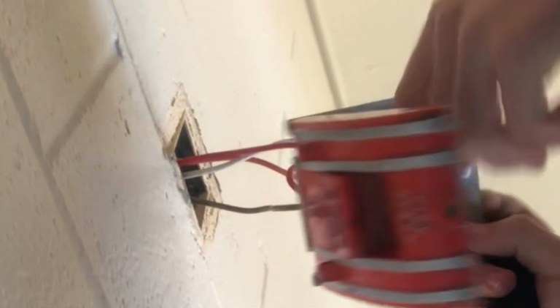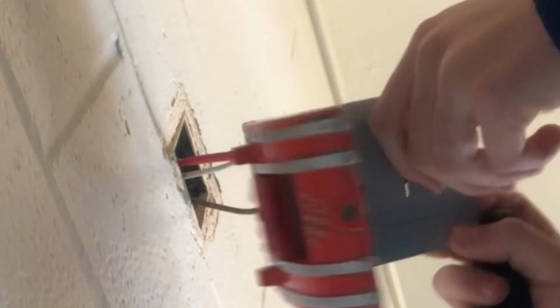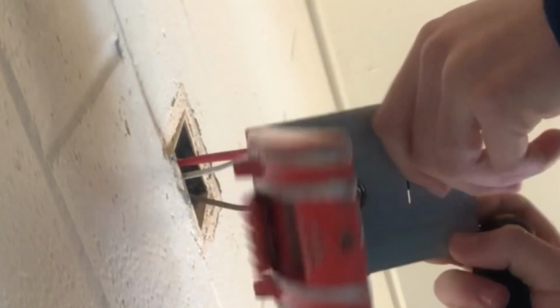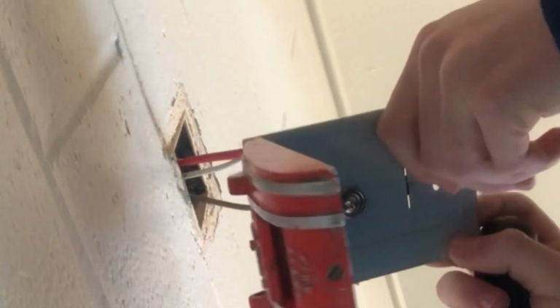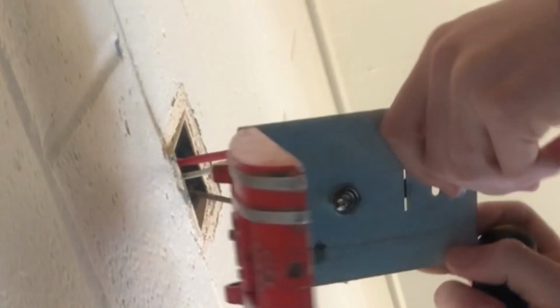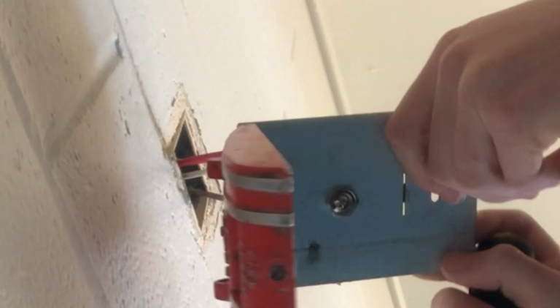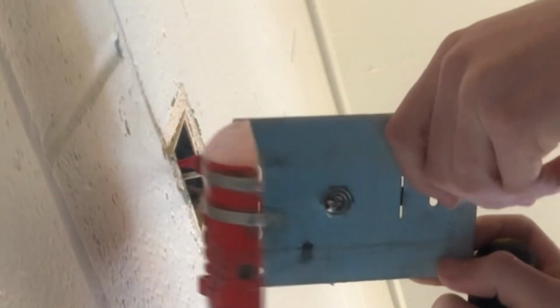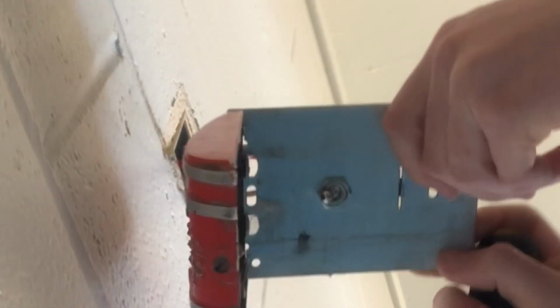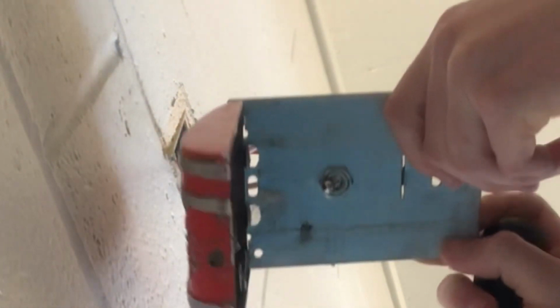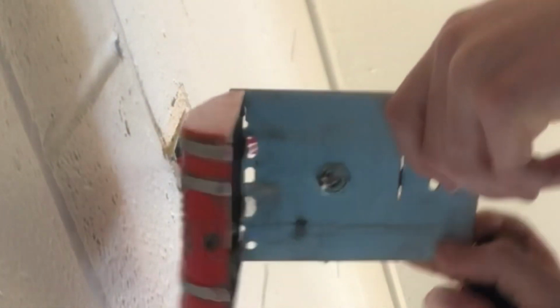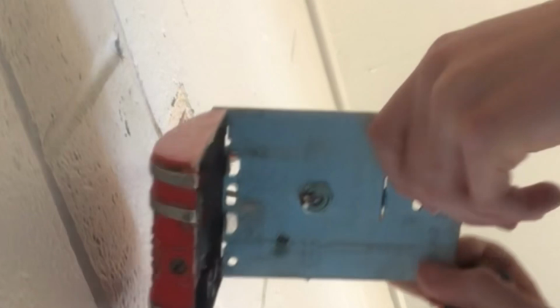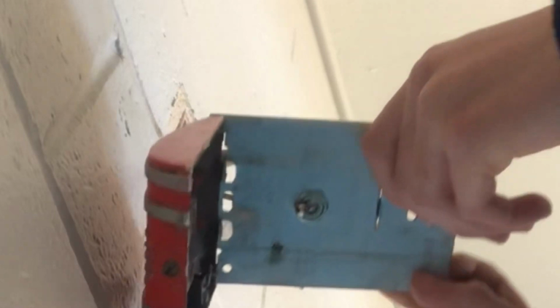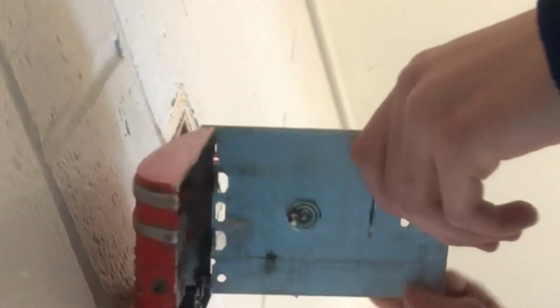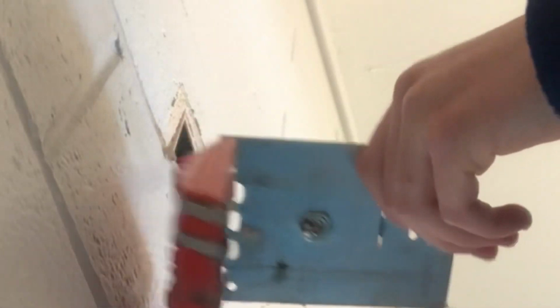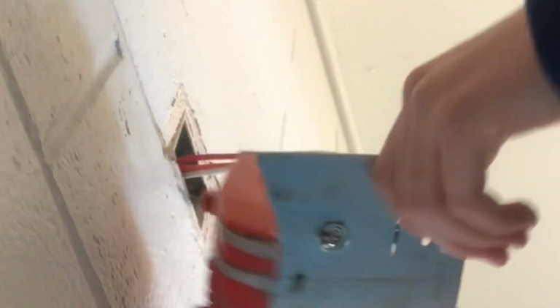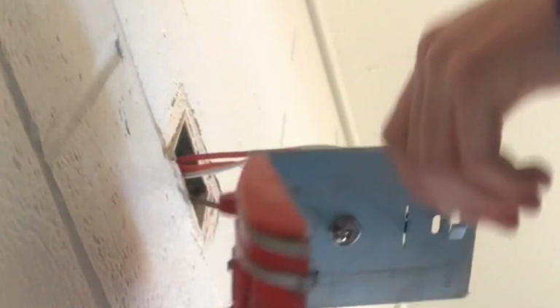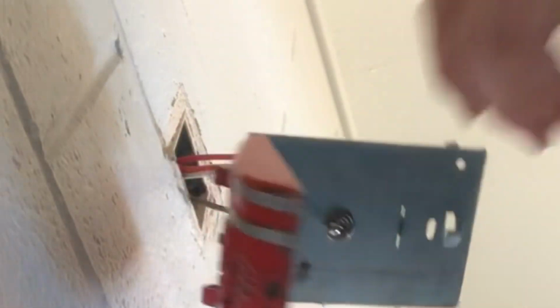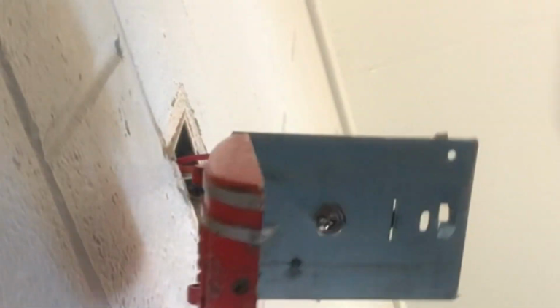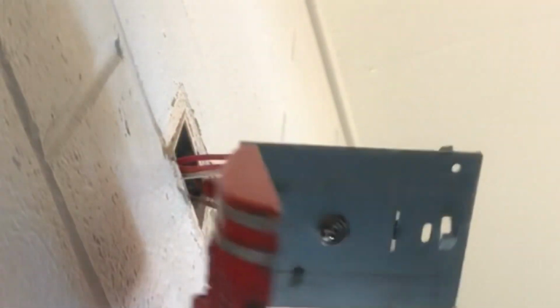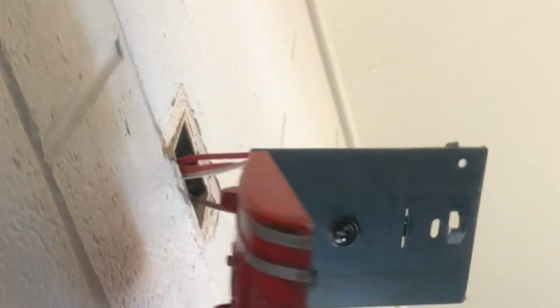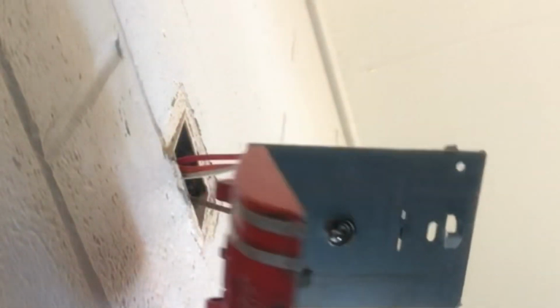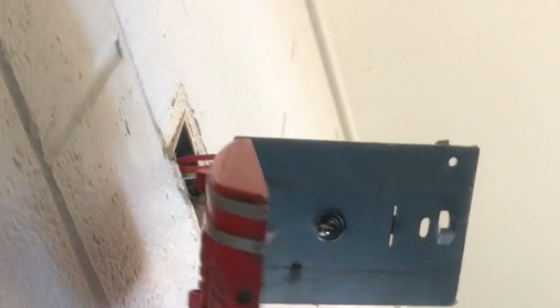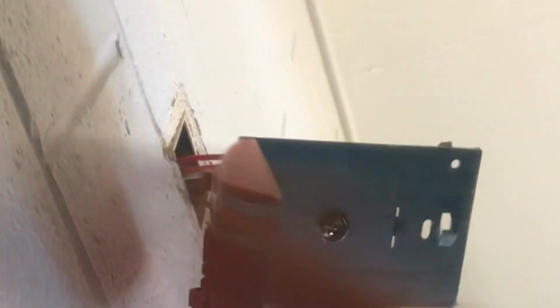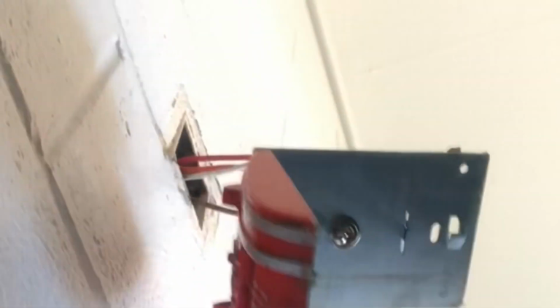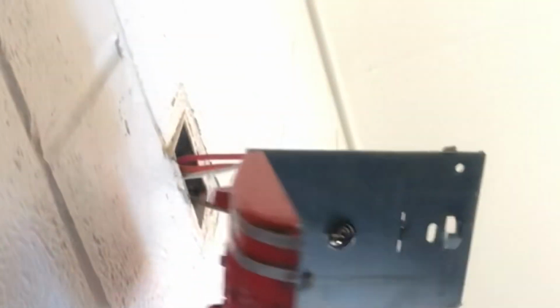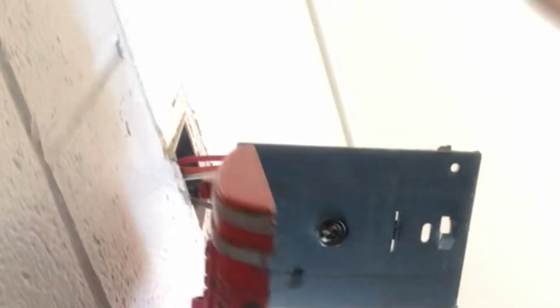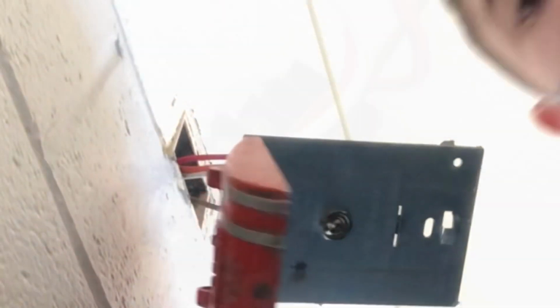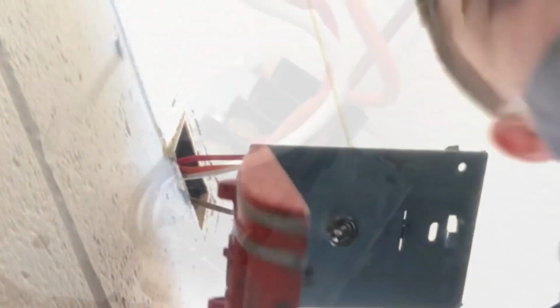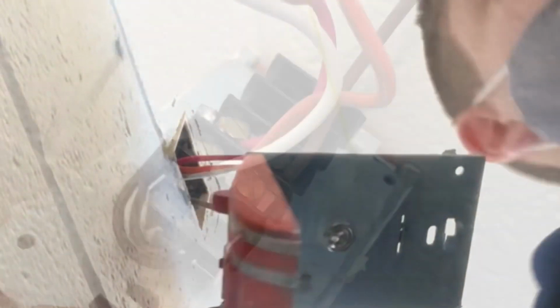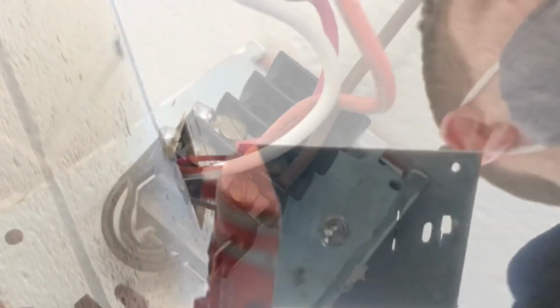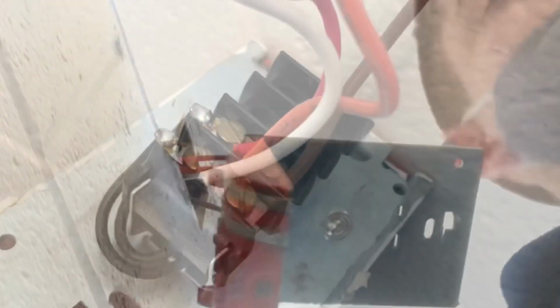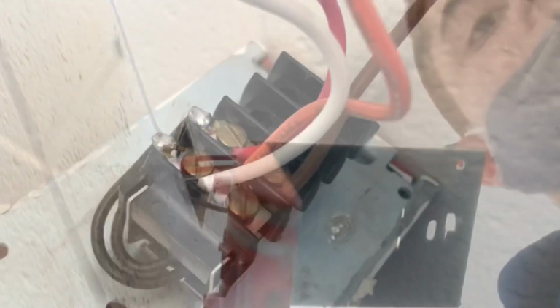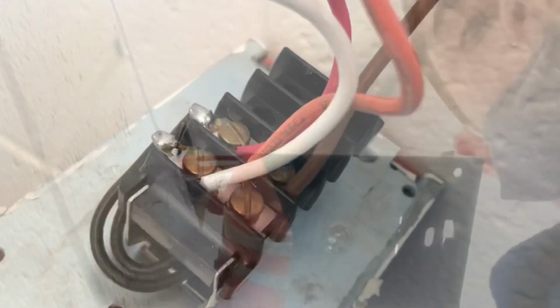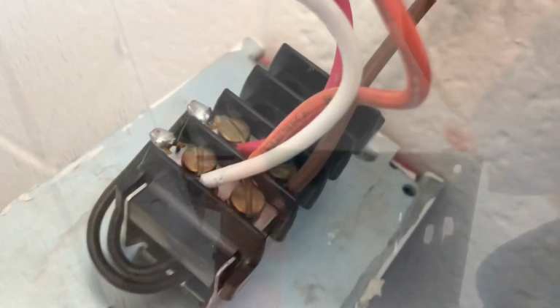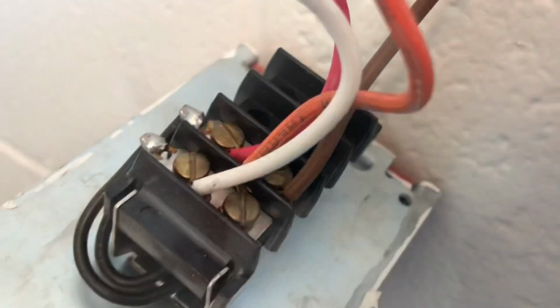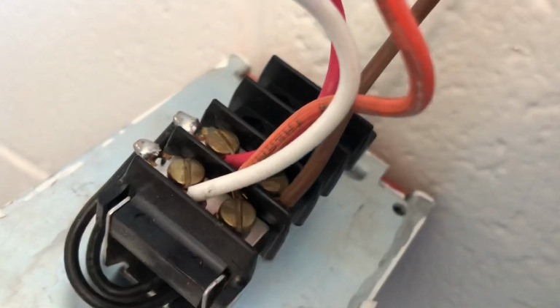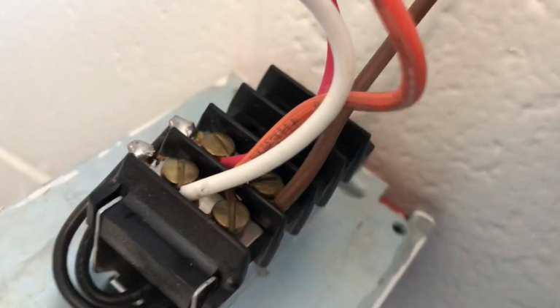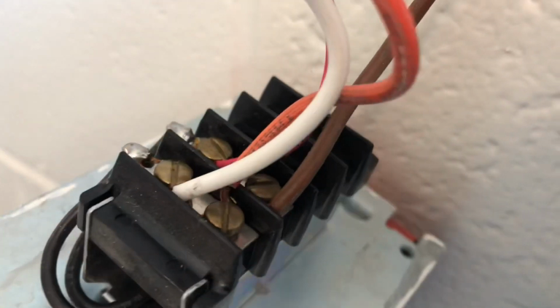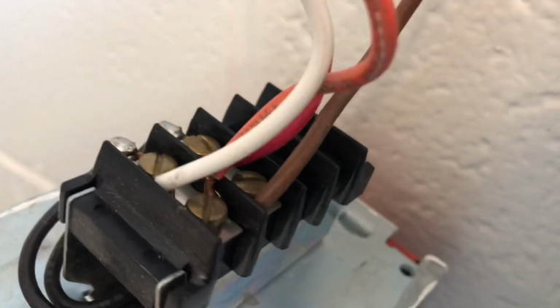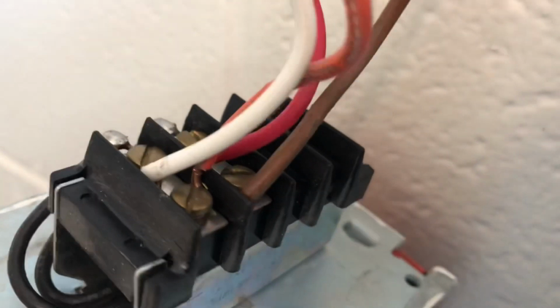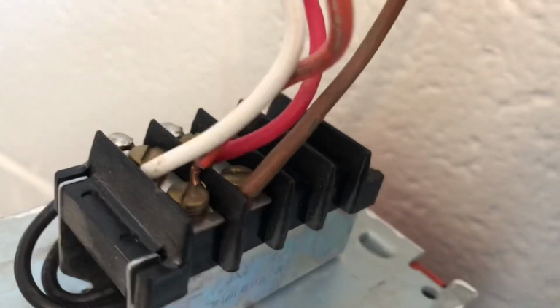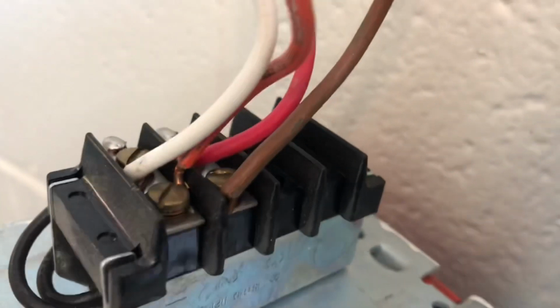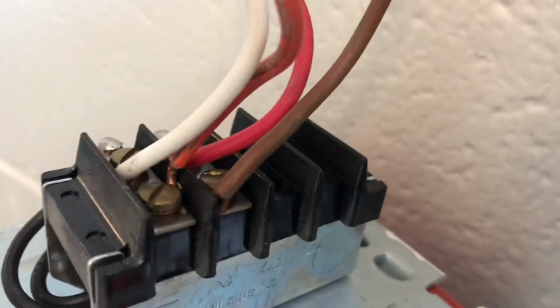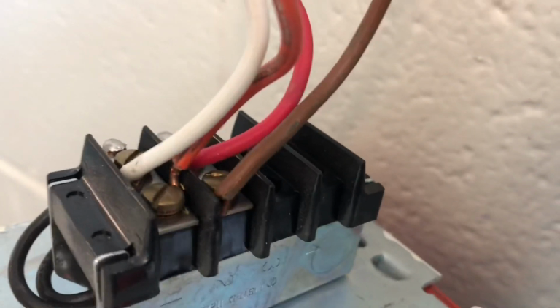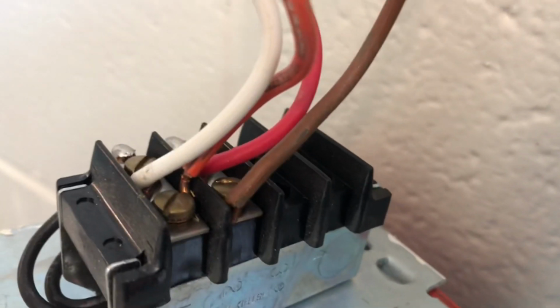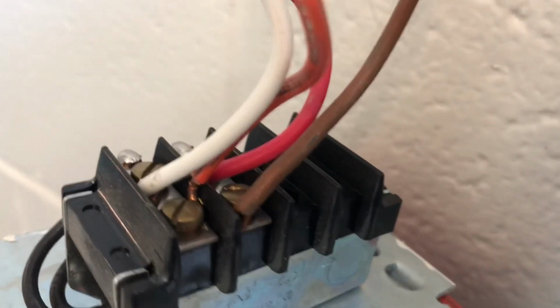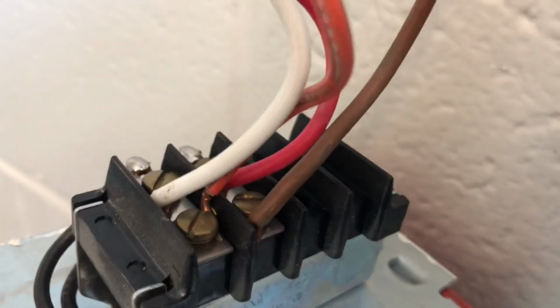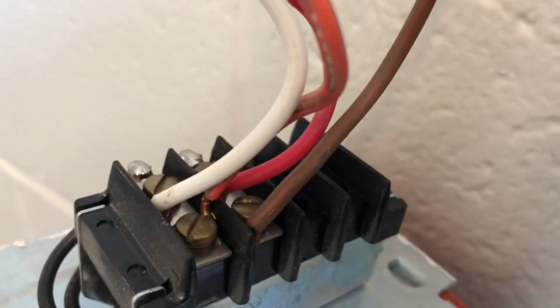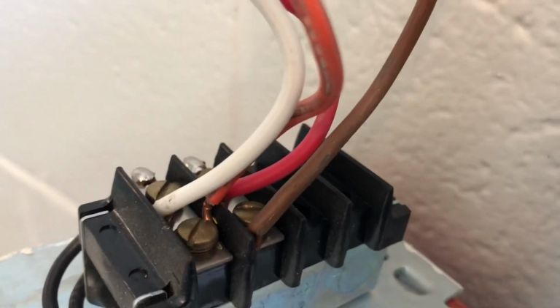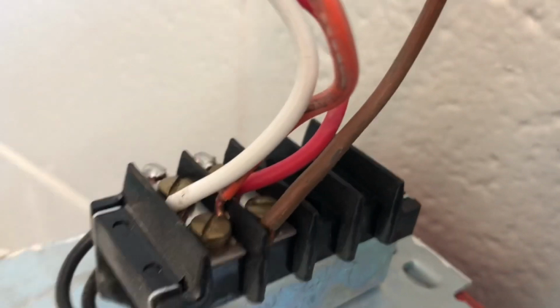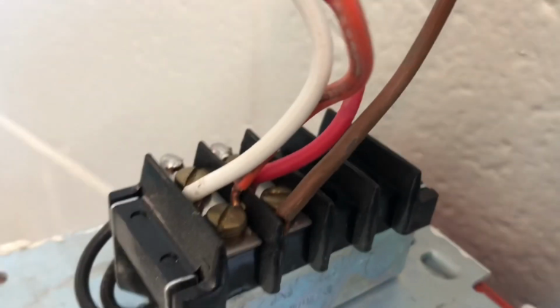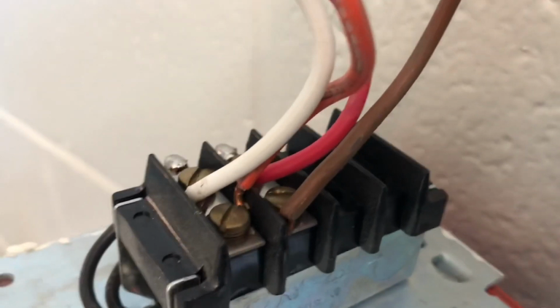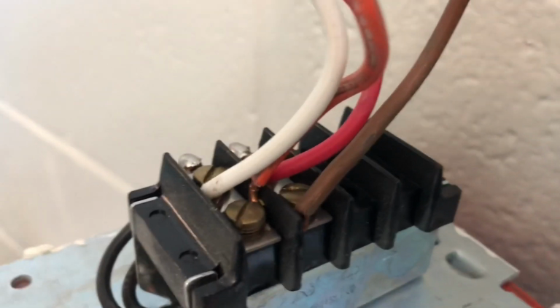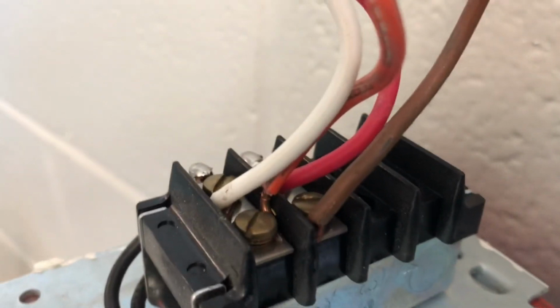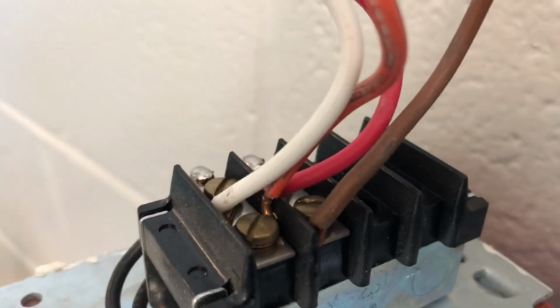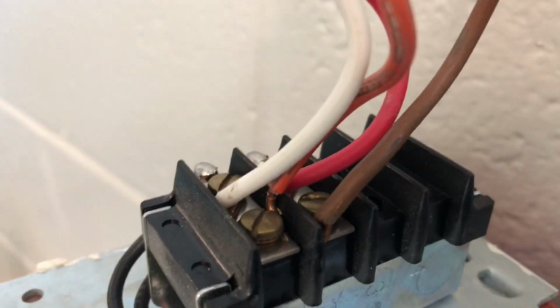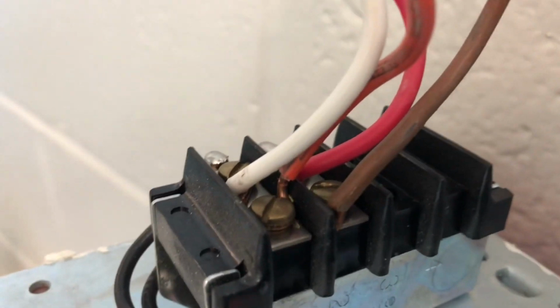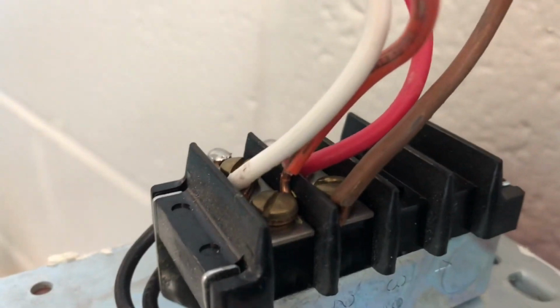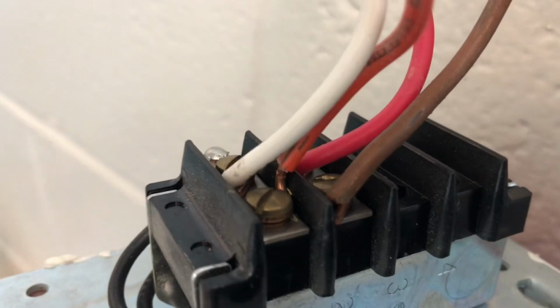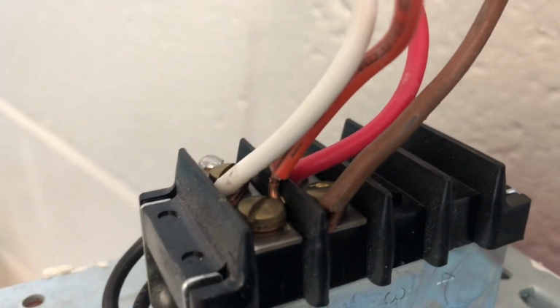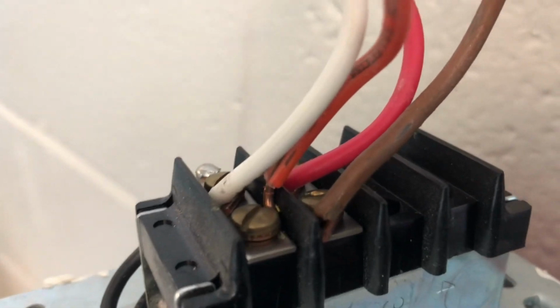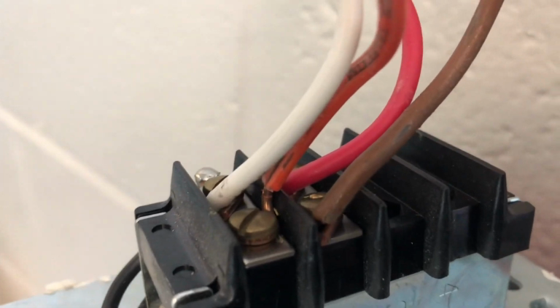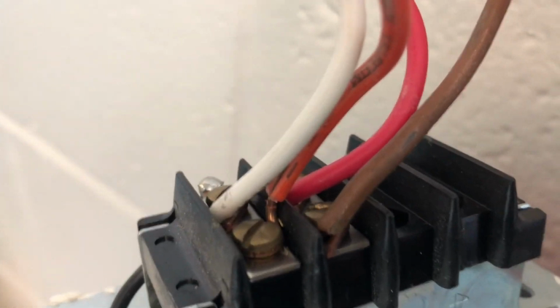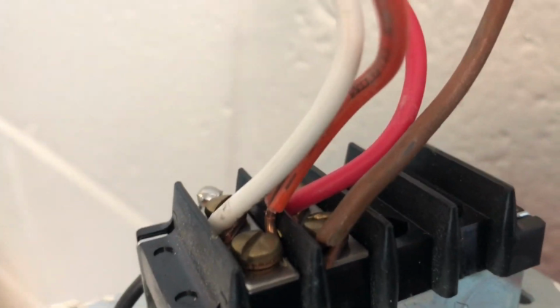This one's got newer wires in it — brown, red, white, and orange.